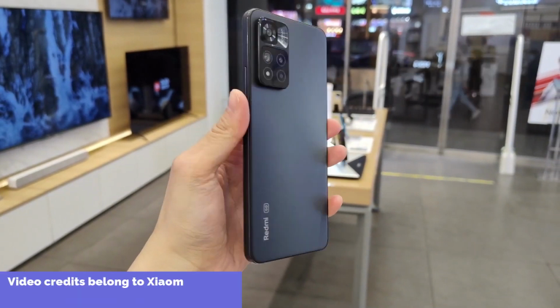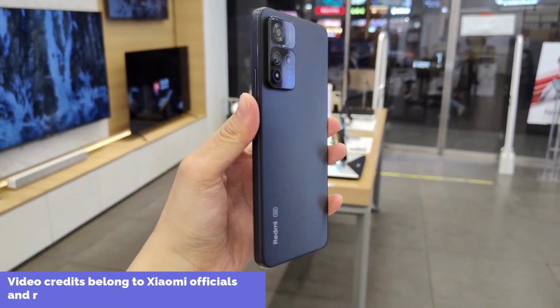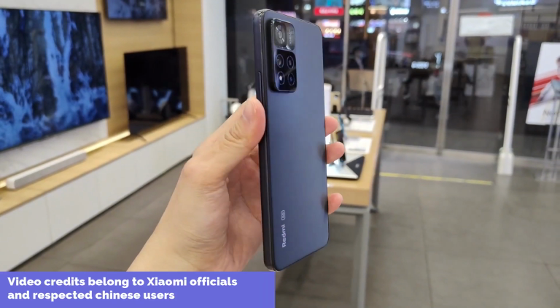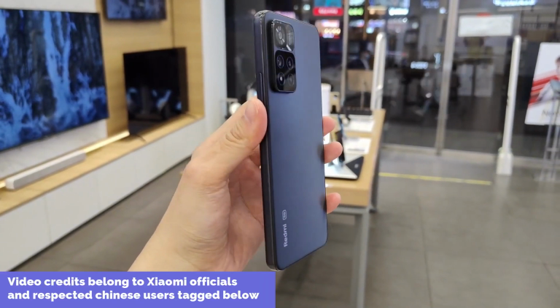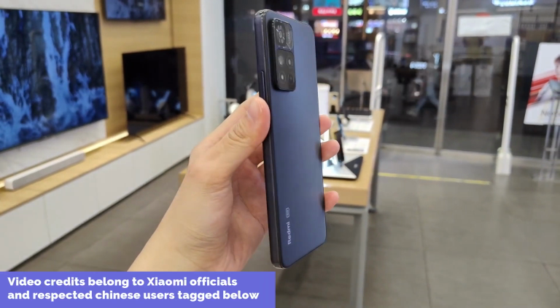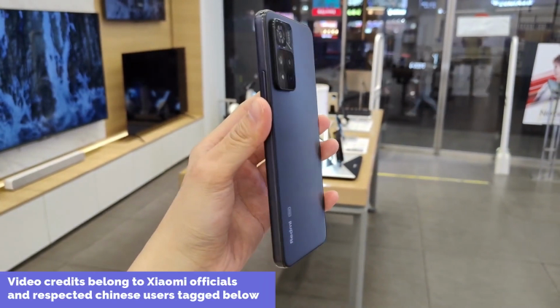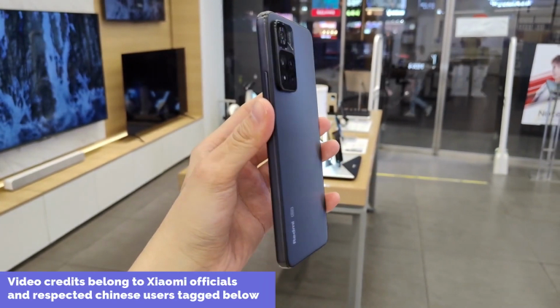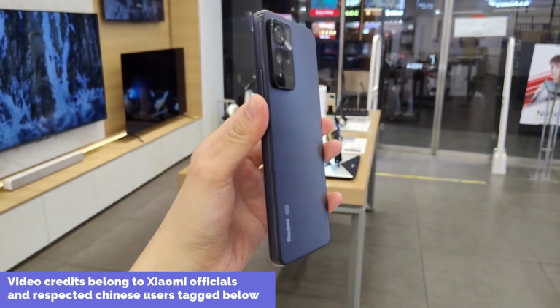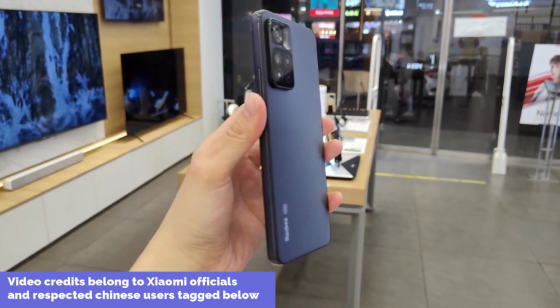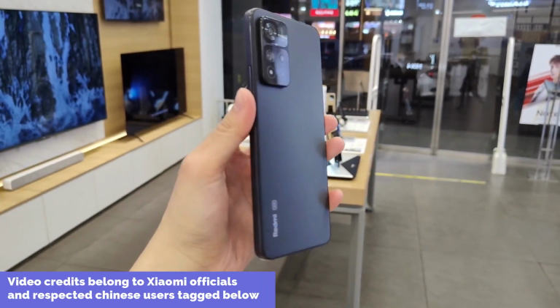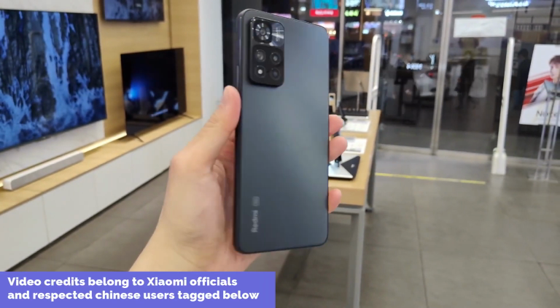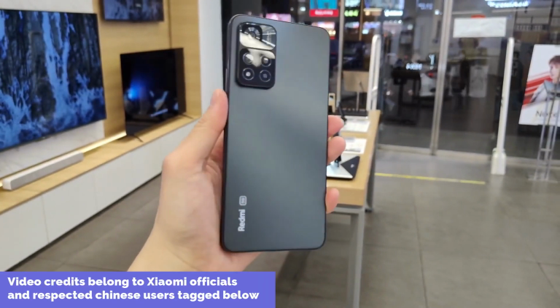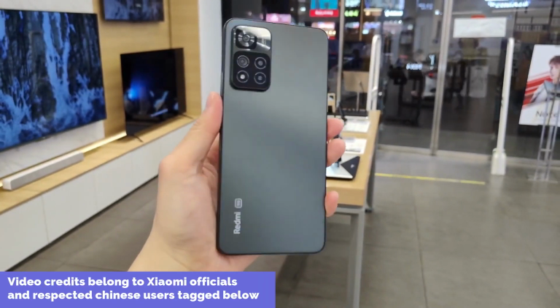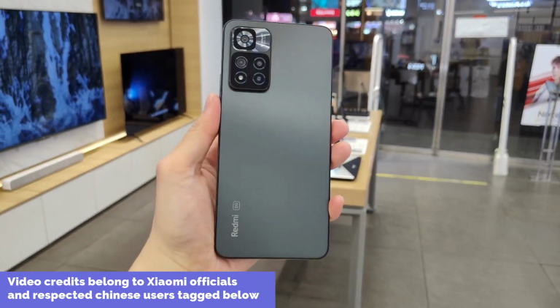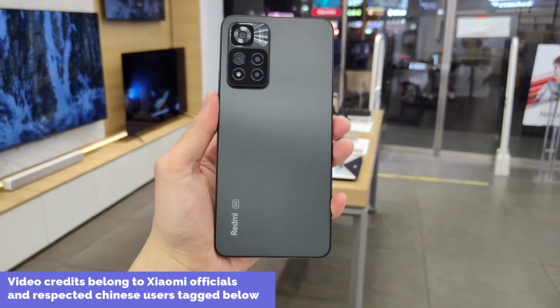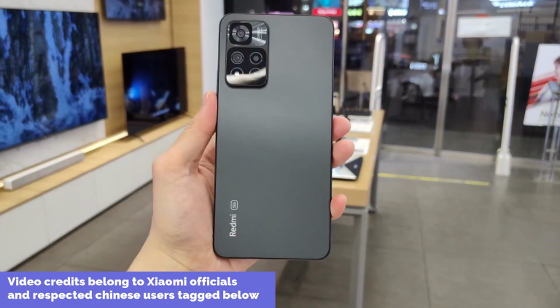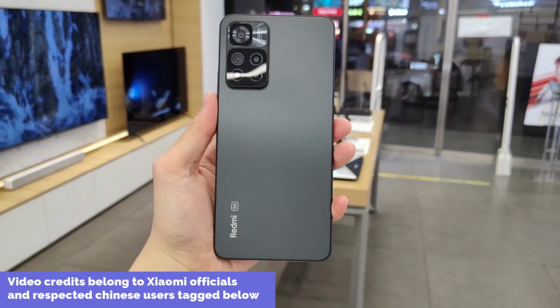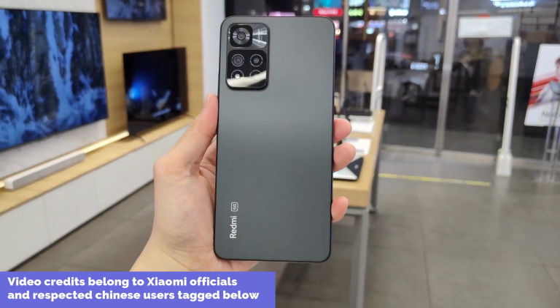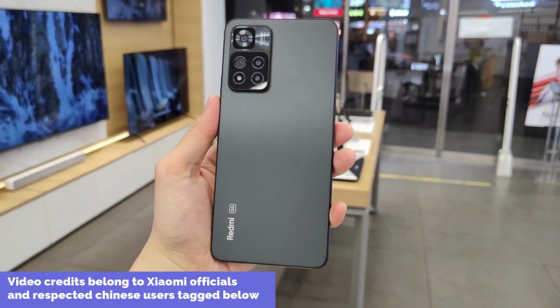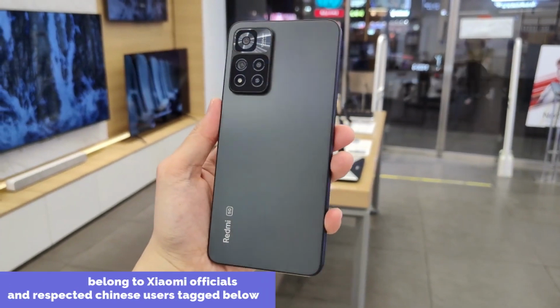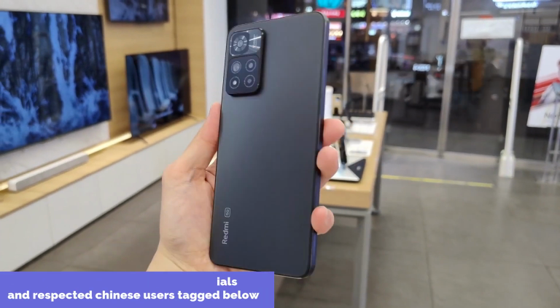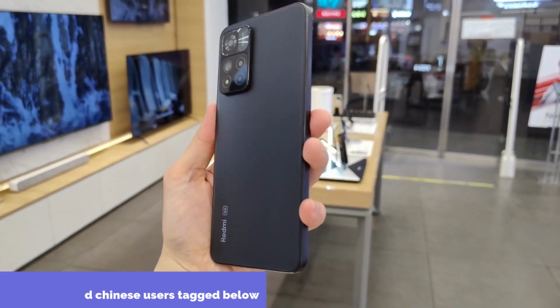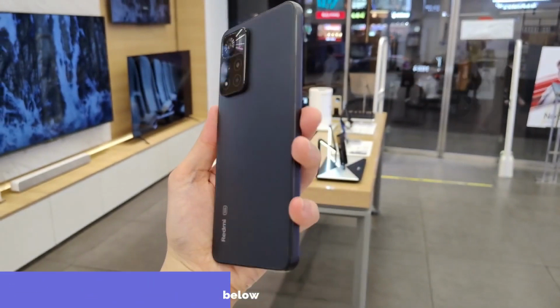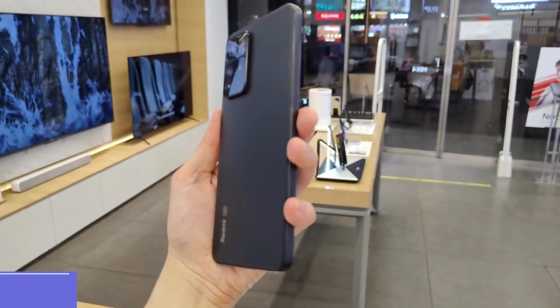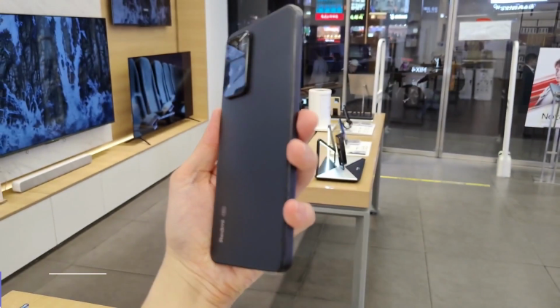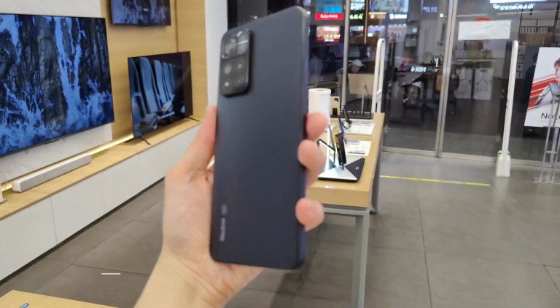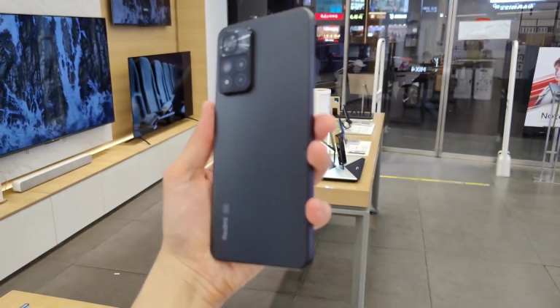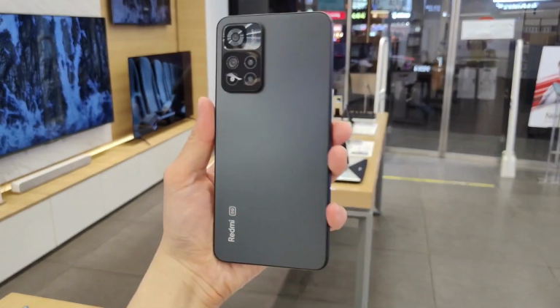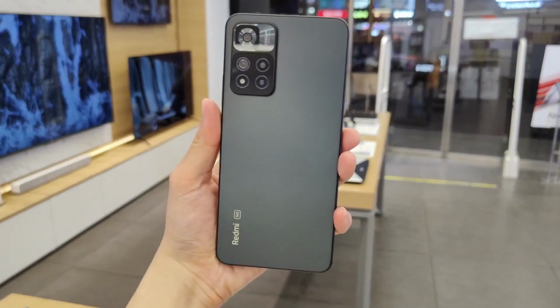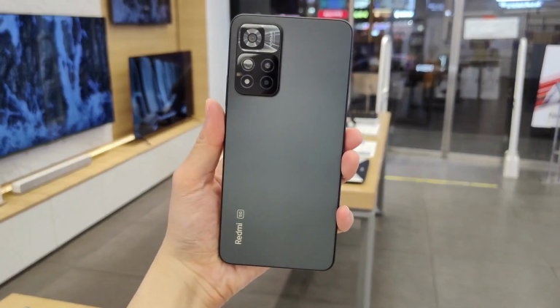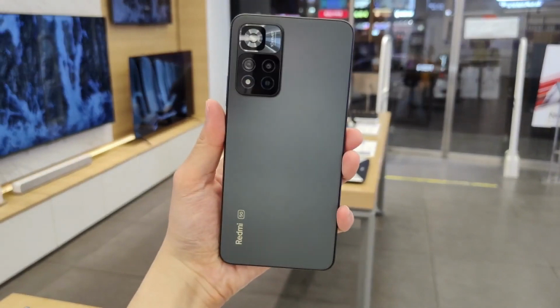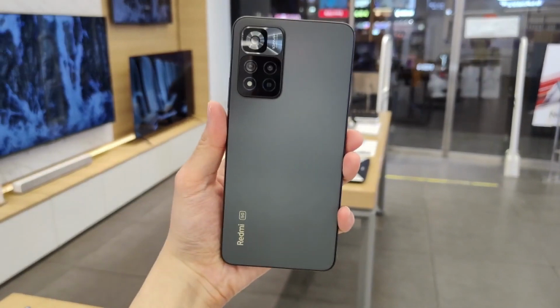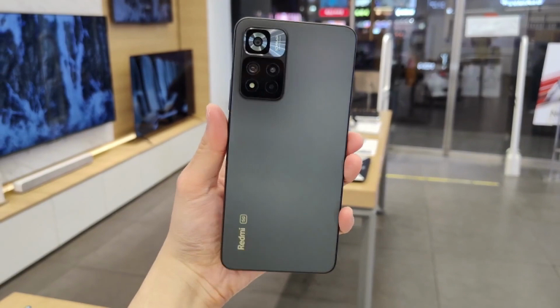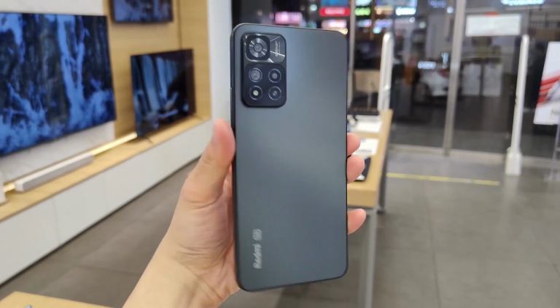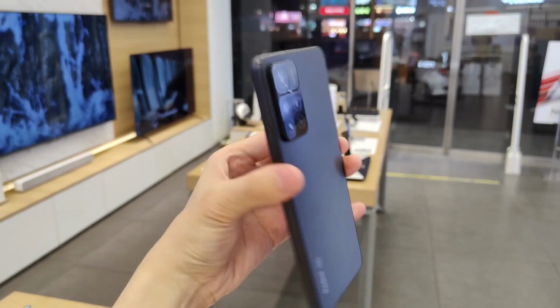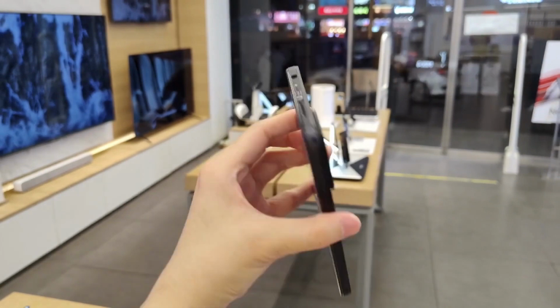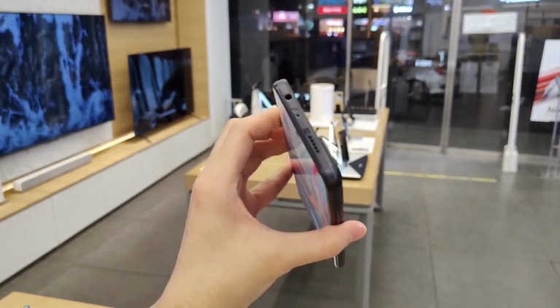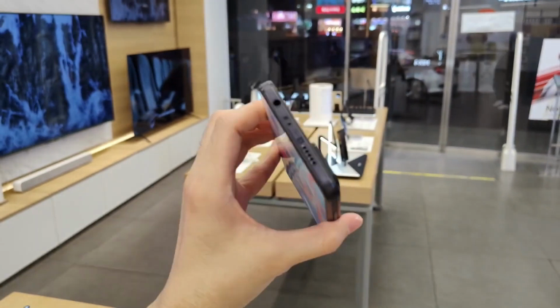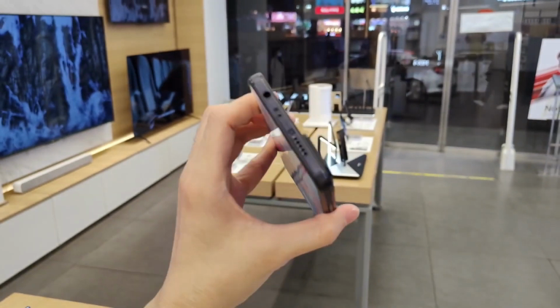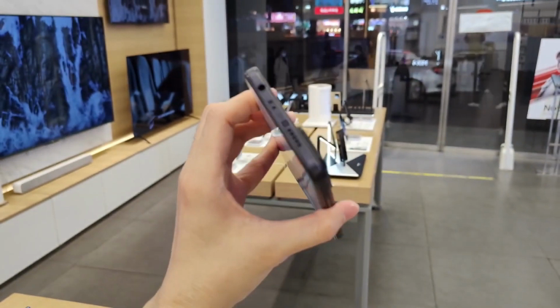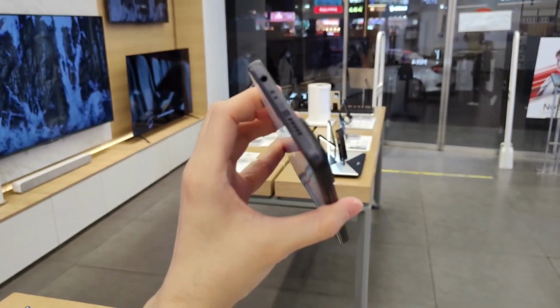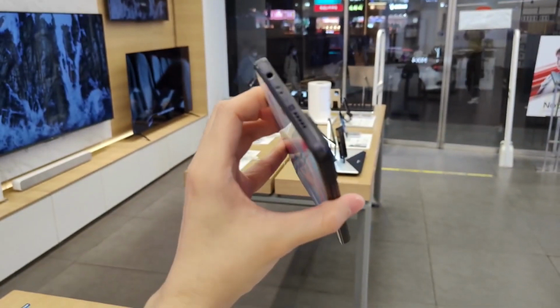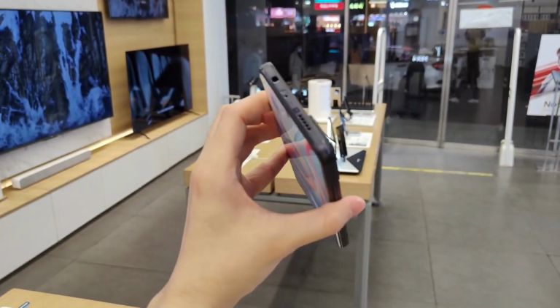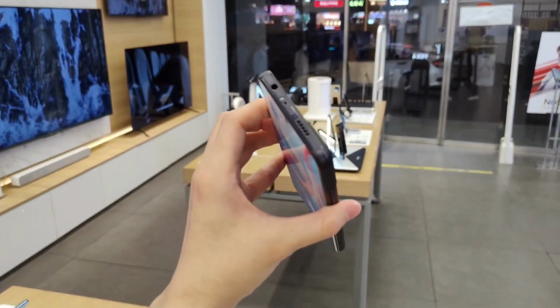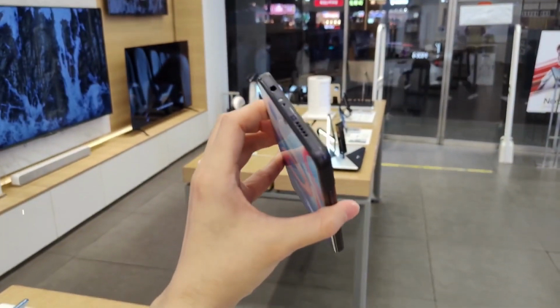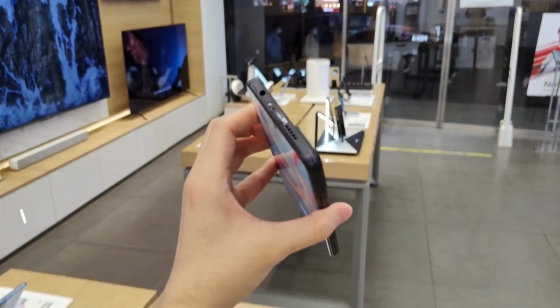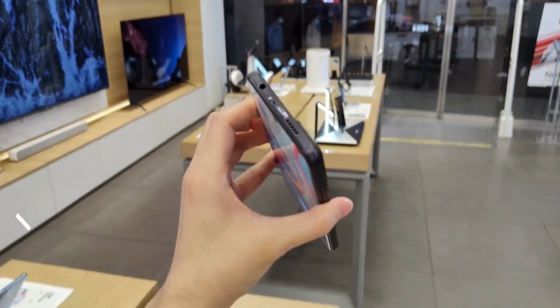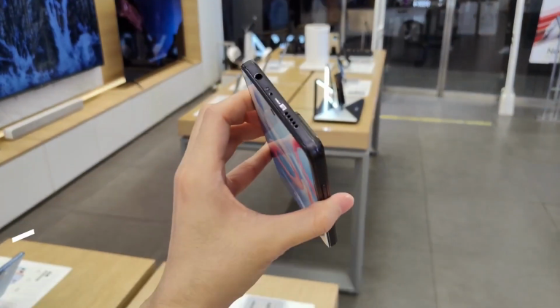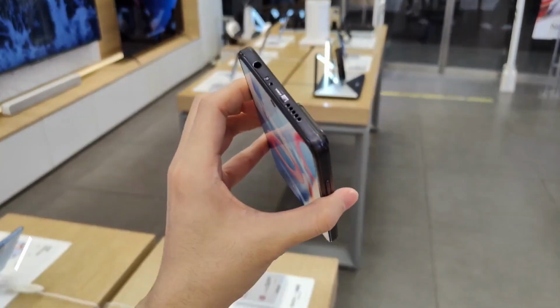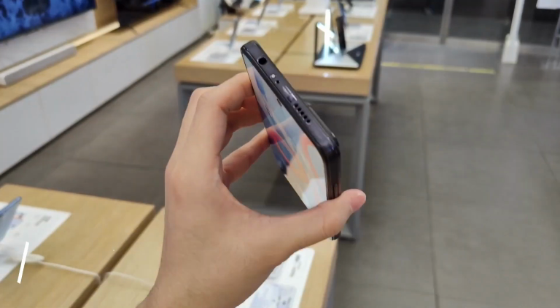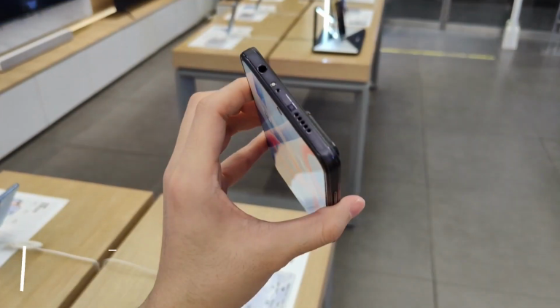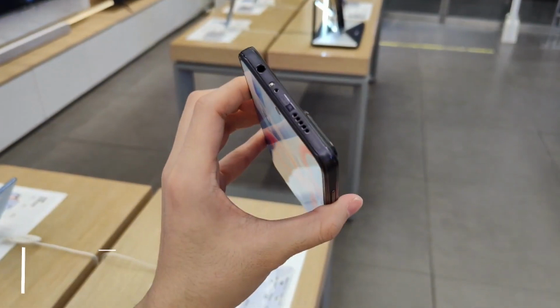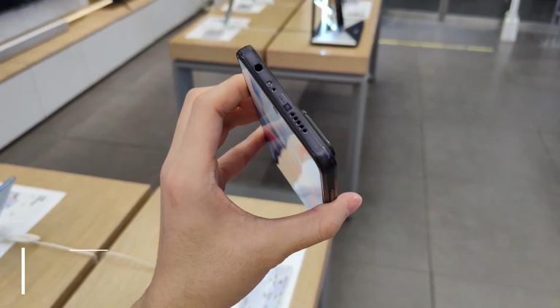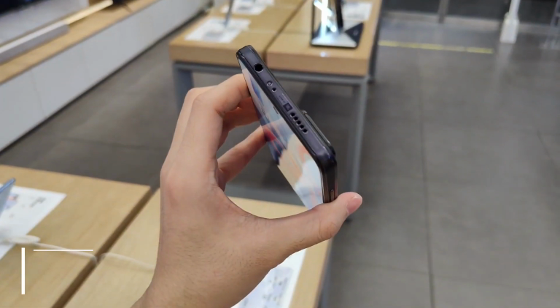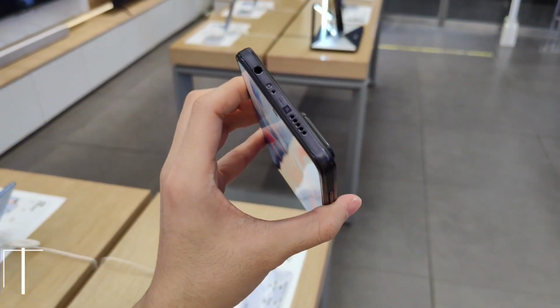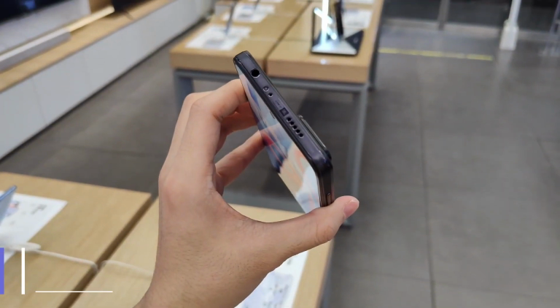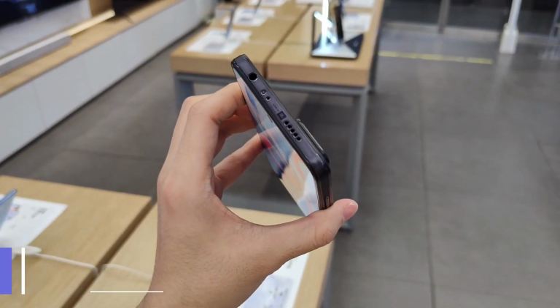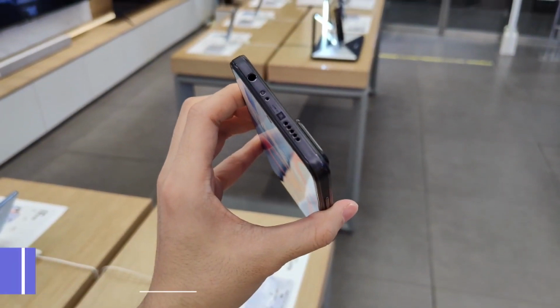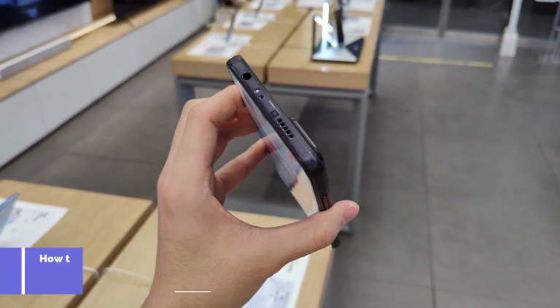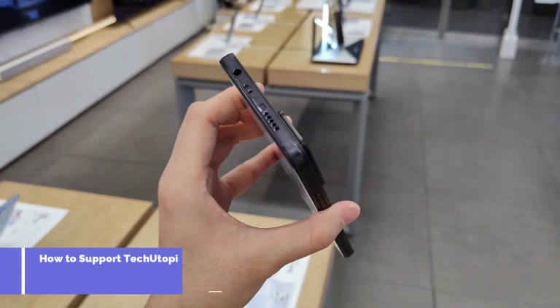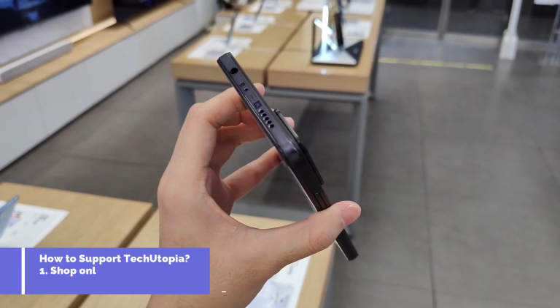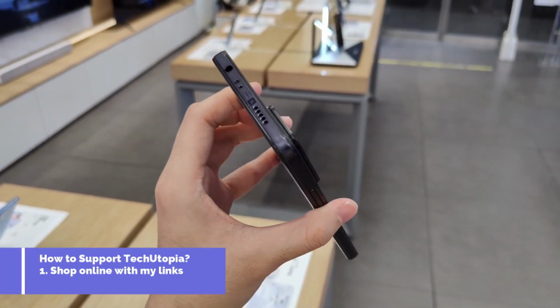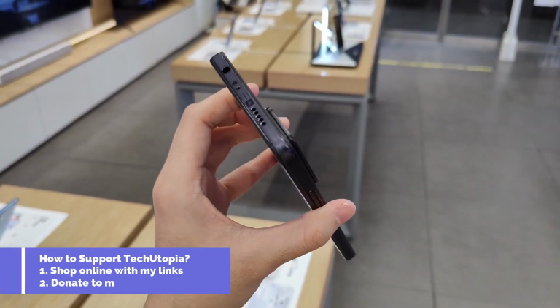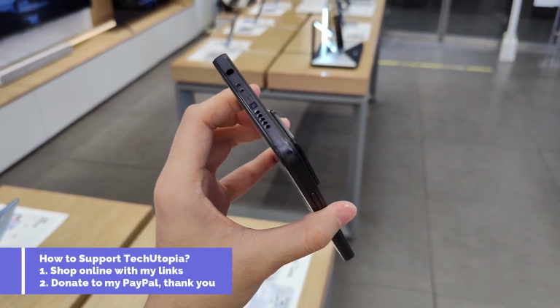Assalamualaikum Ninjas, Ni hao, peace be upon you like always, welcome back. So yes, let's talk more about the Redmi Note 11 Pro Plus.